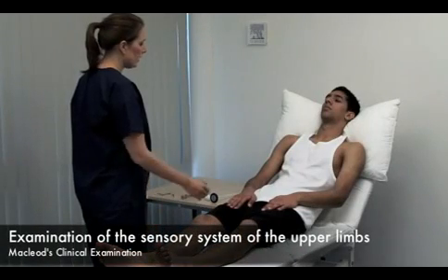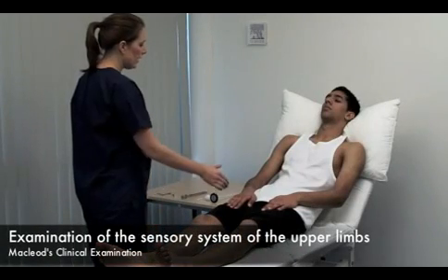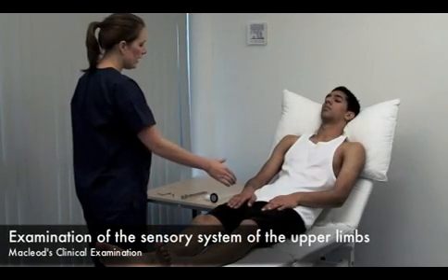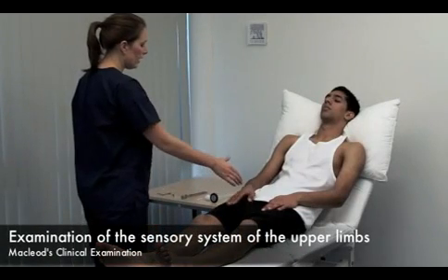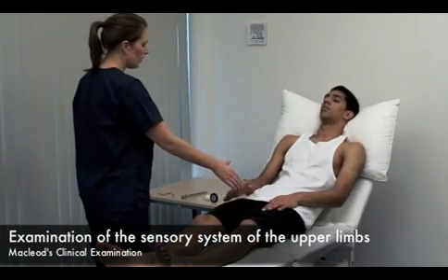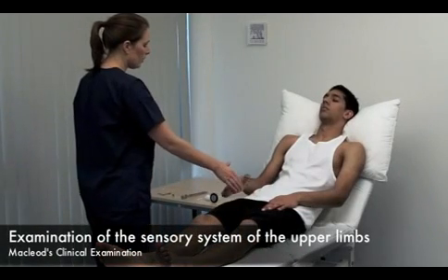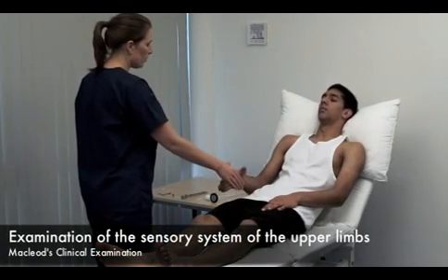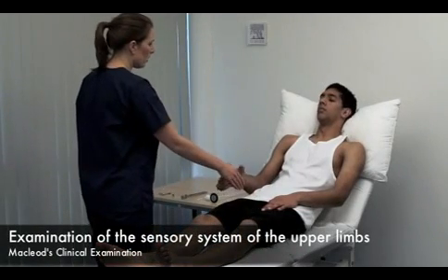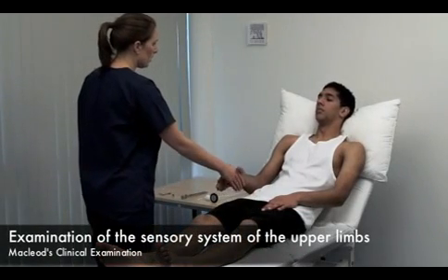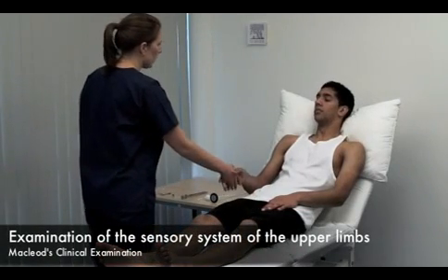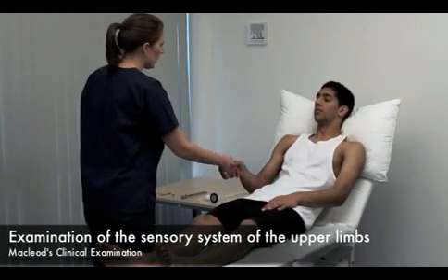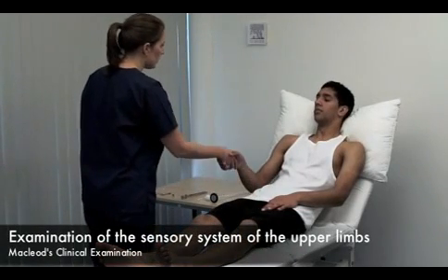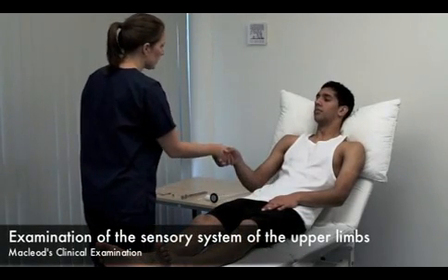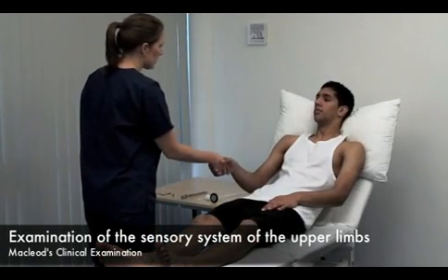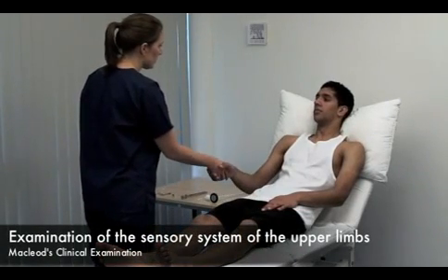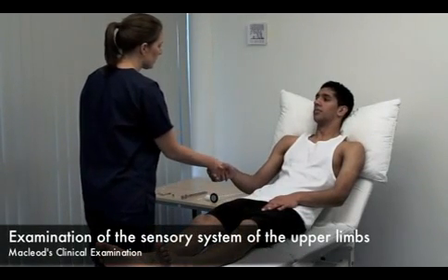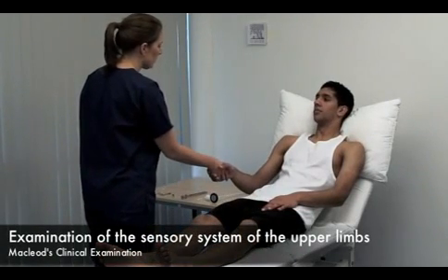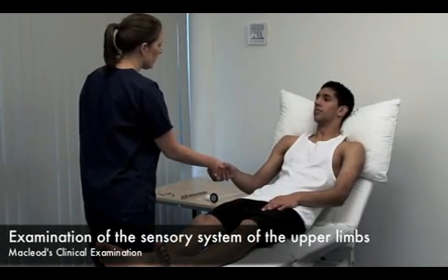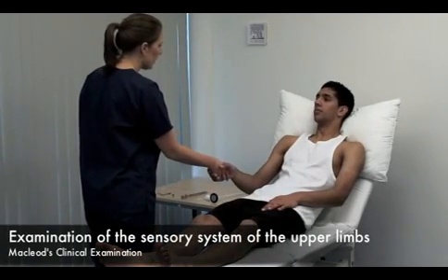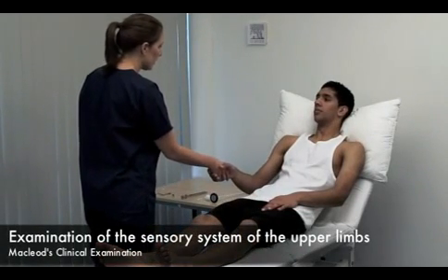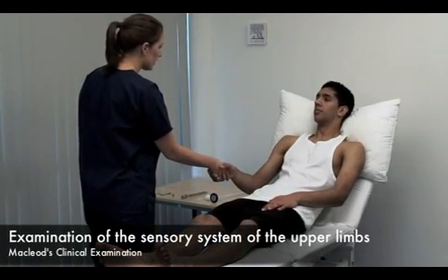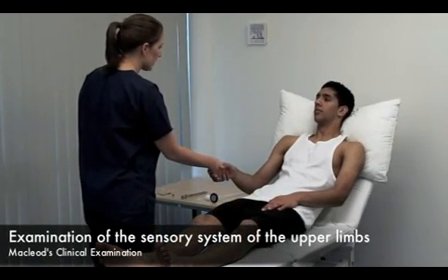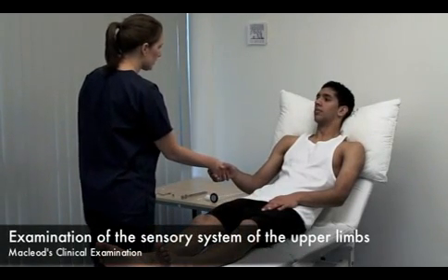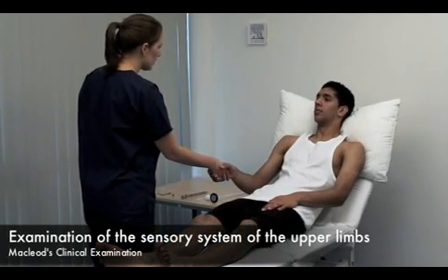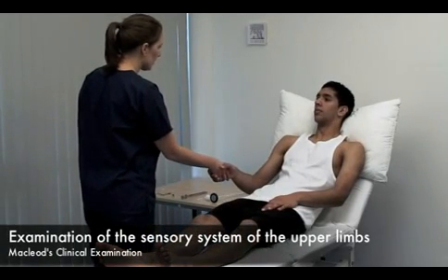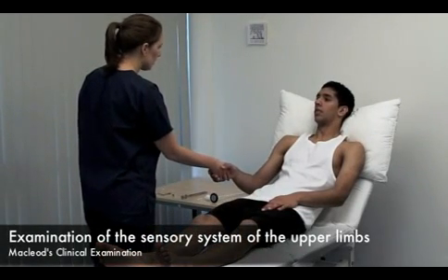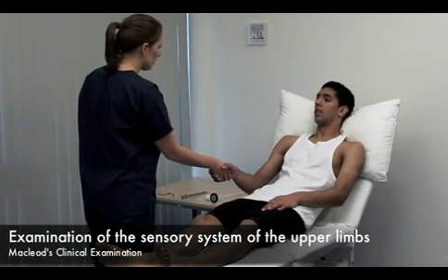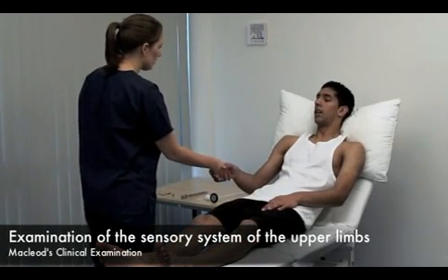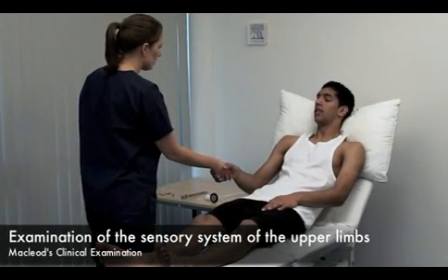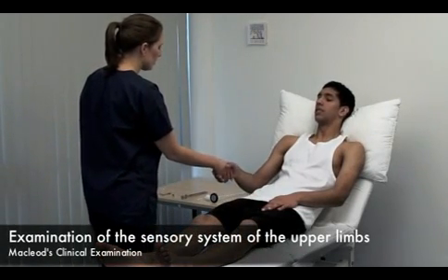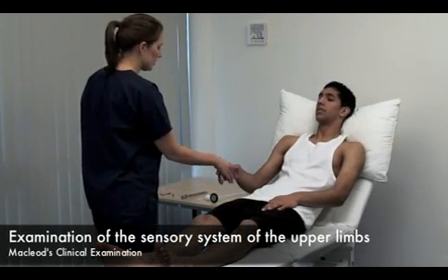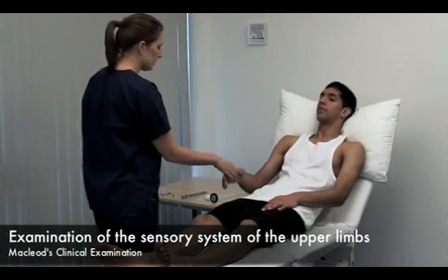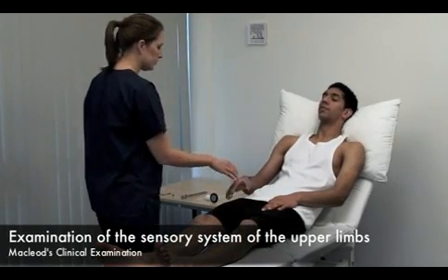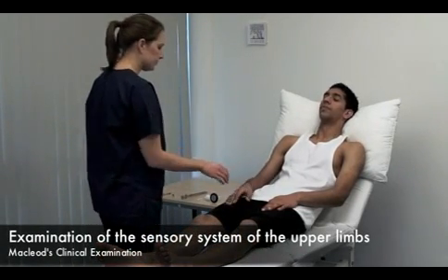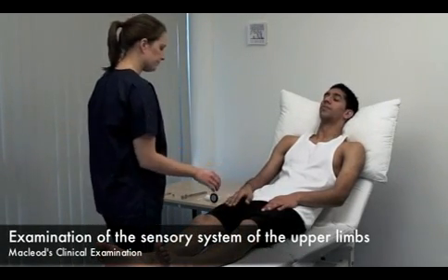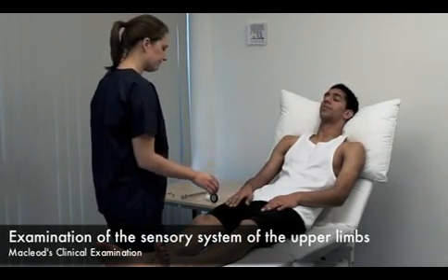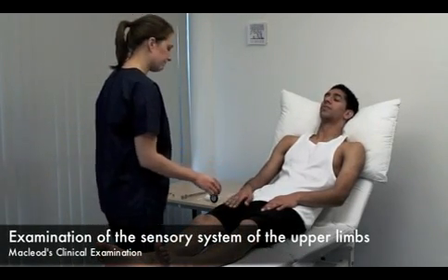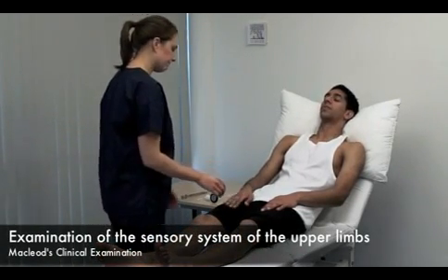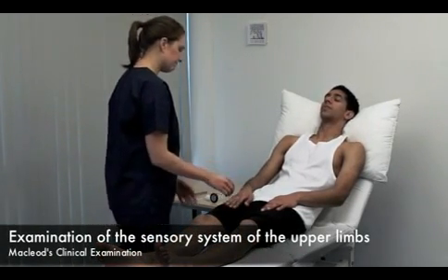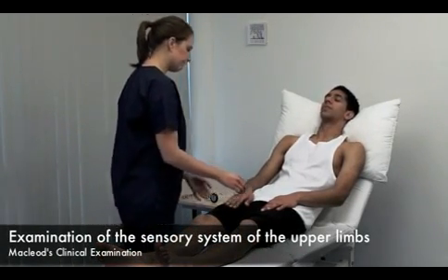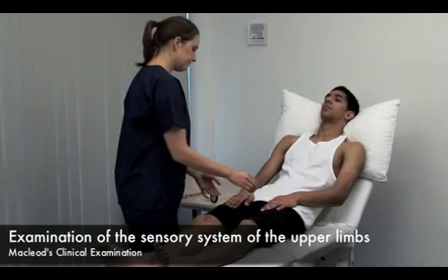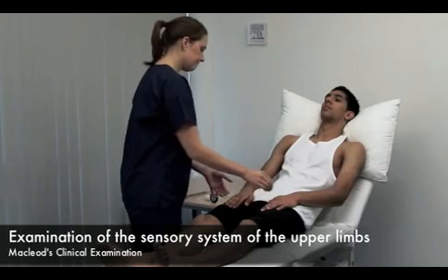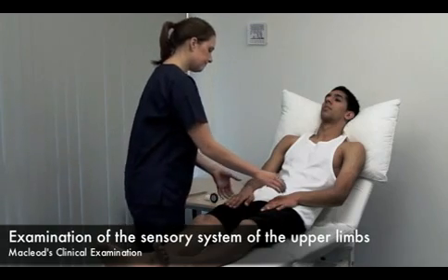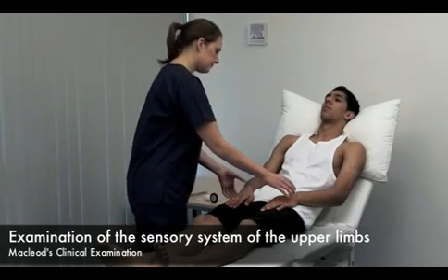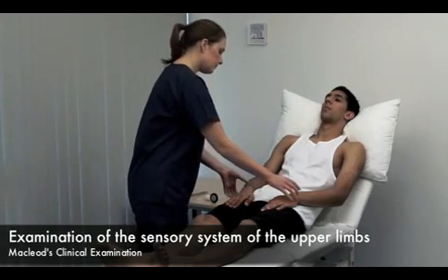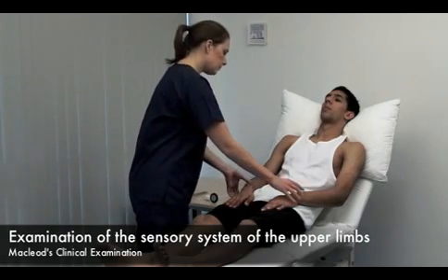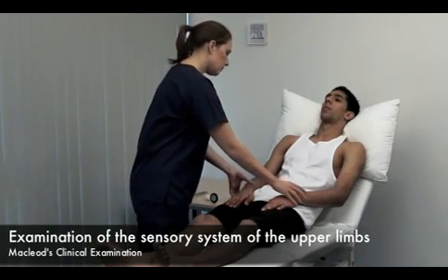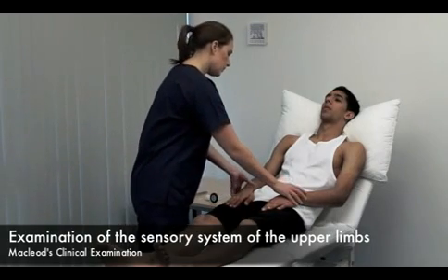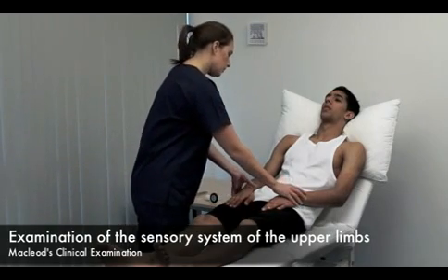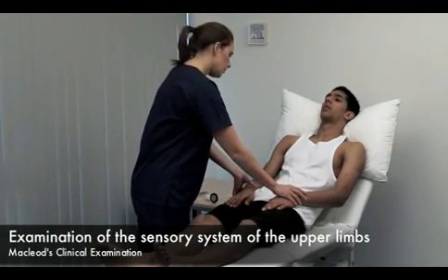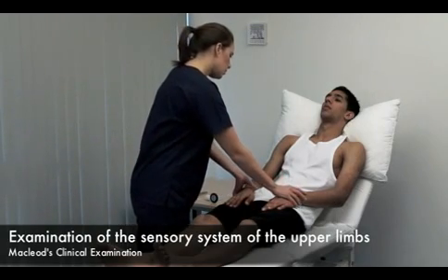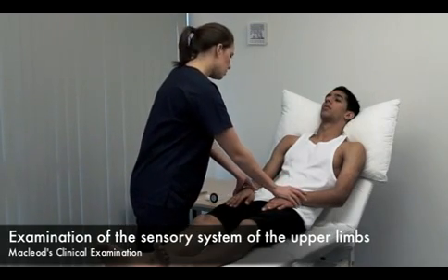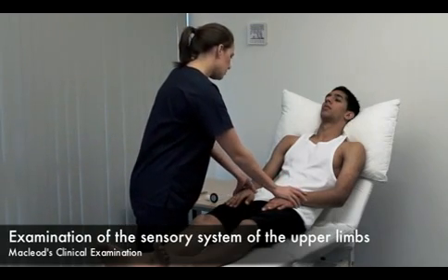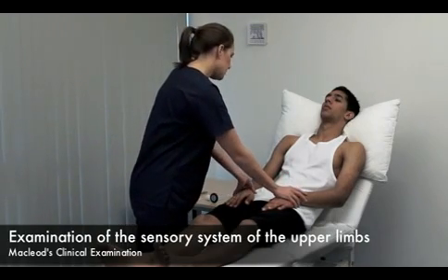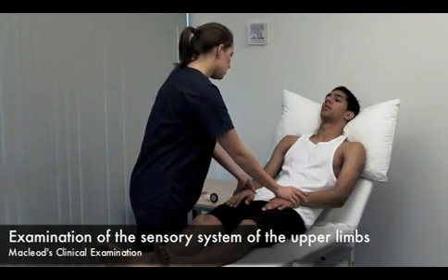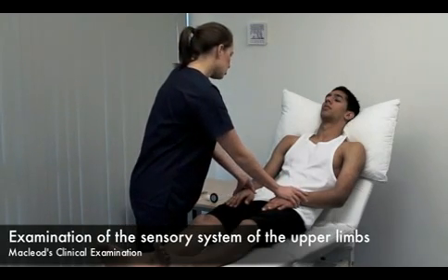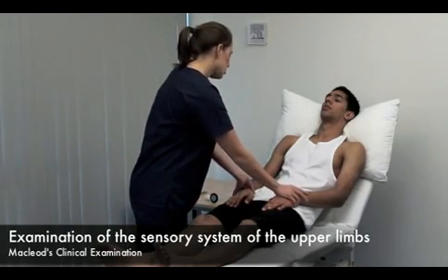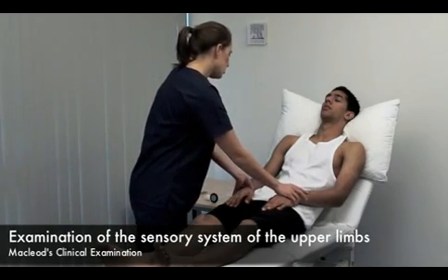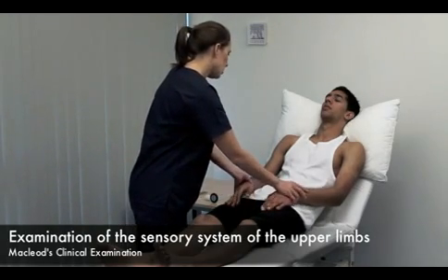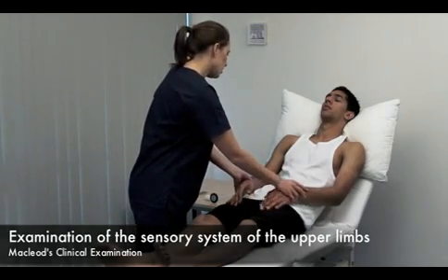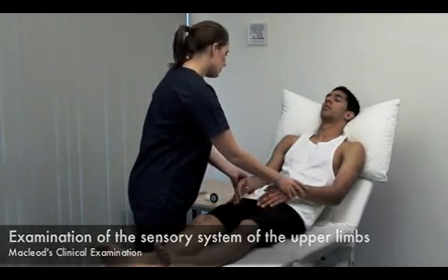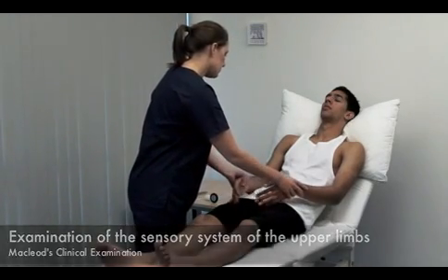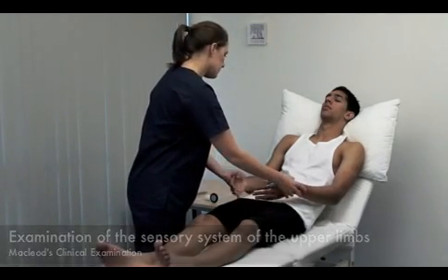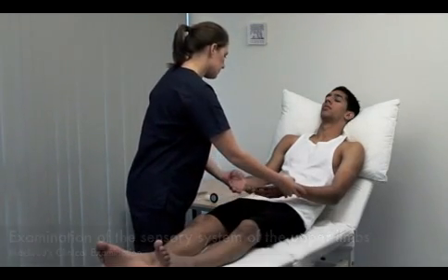Hello Omar, my name's Amy. May I examine you? Yes. I'm going to position your arms.